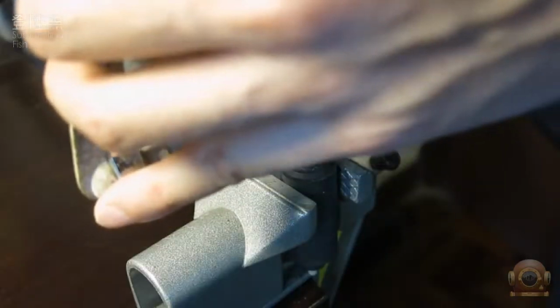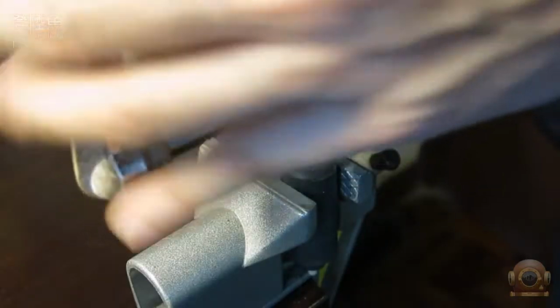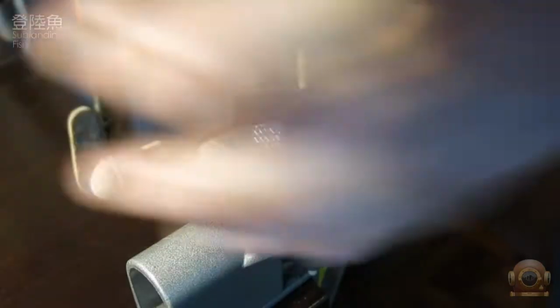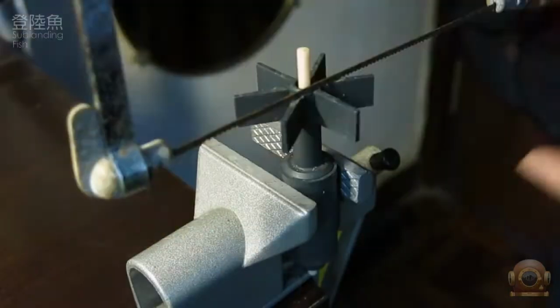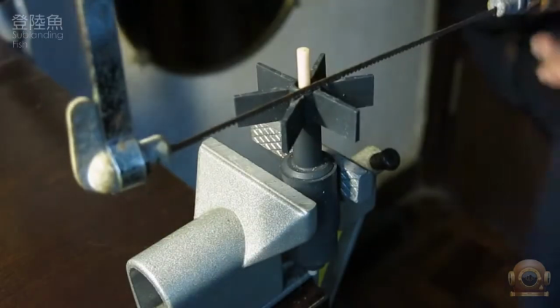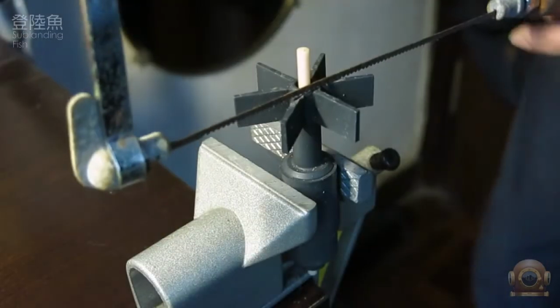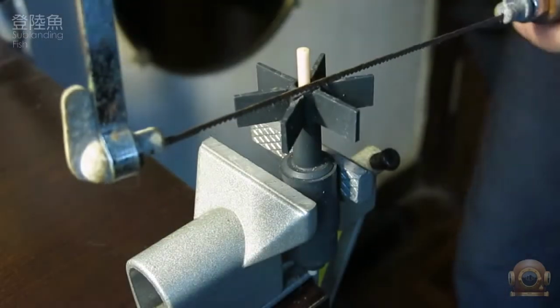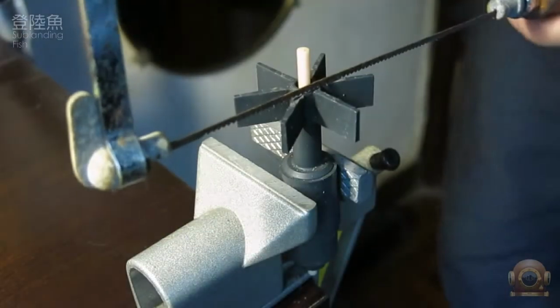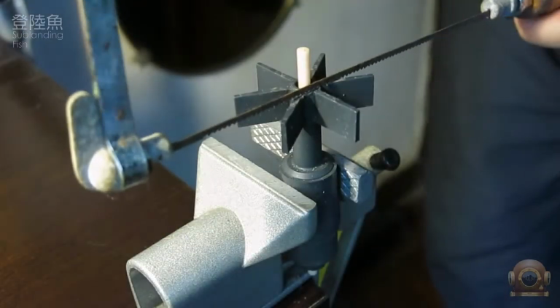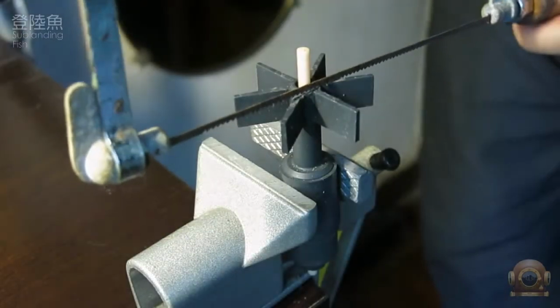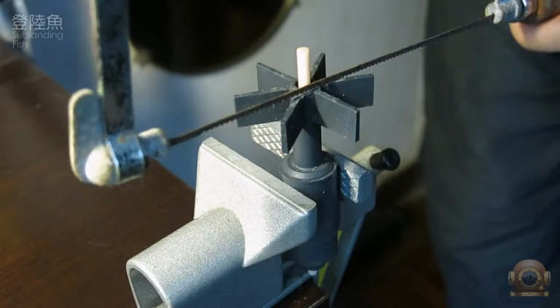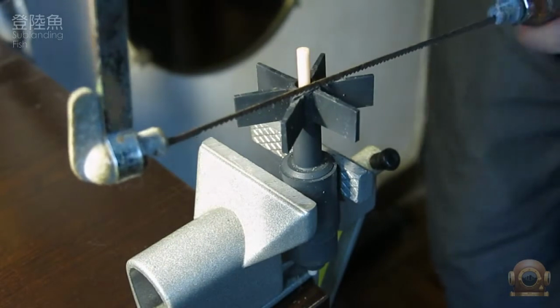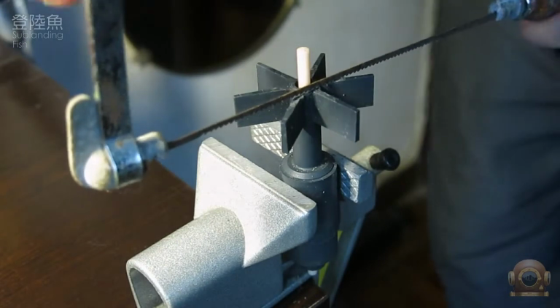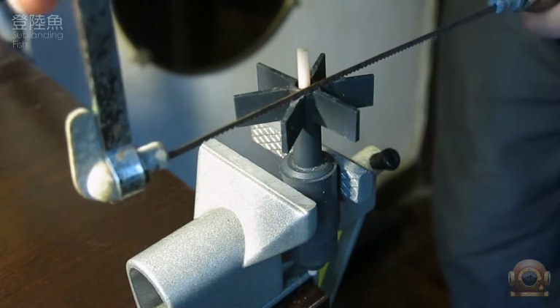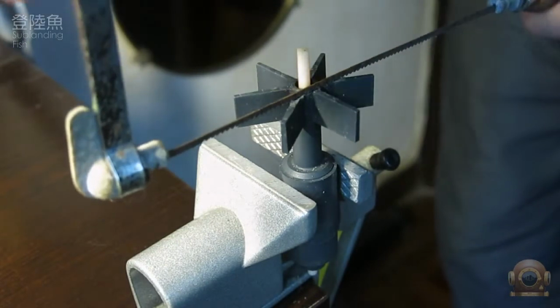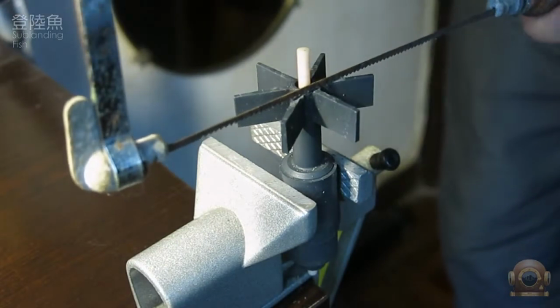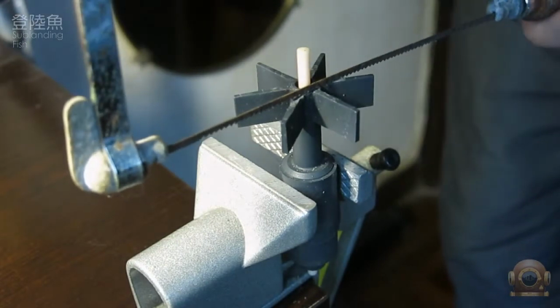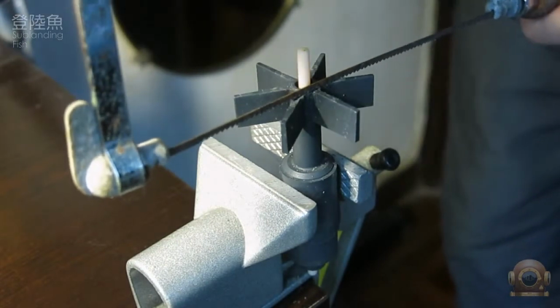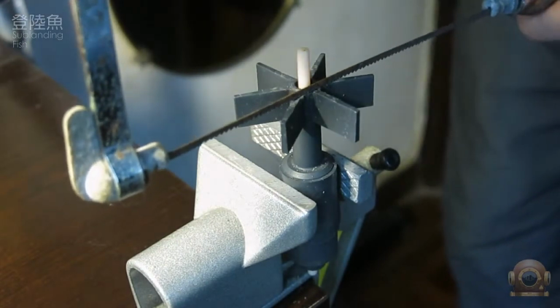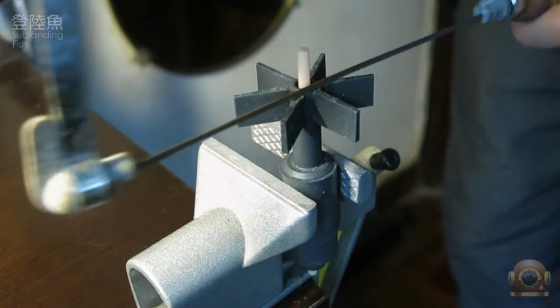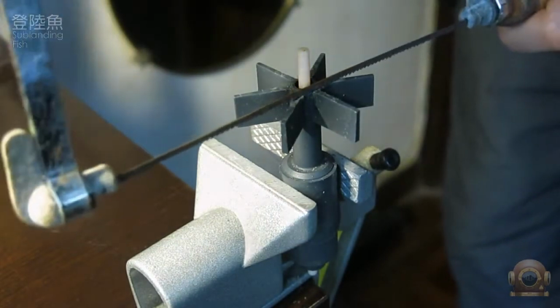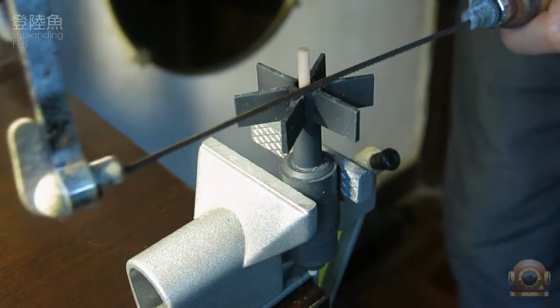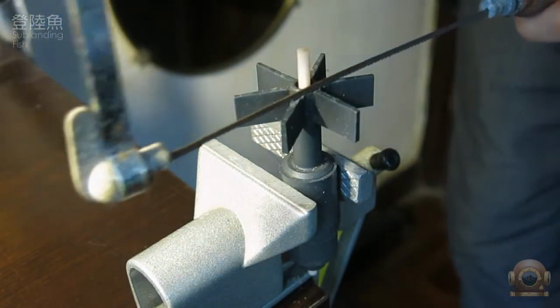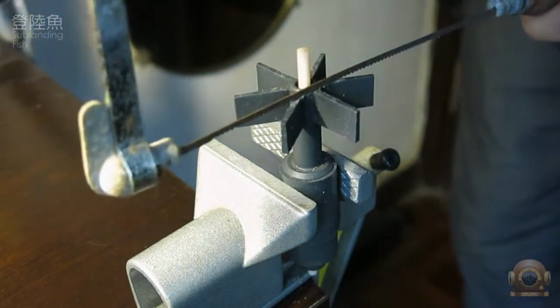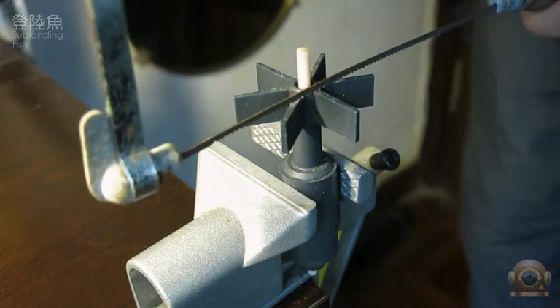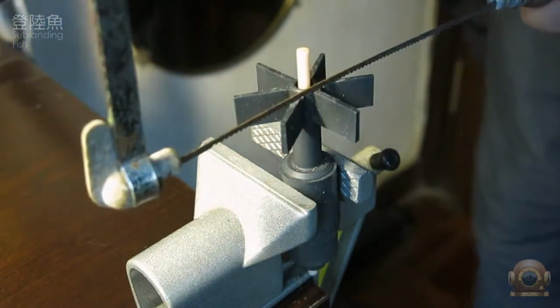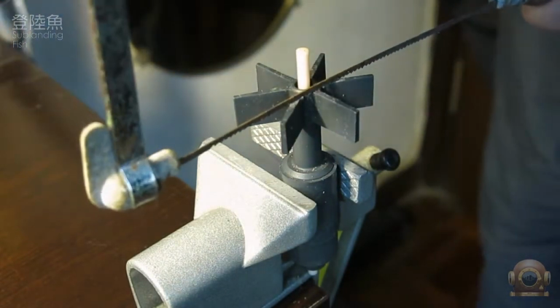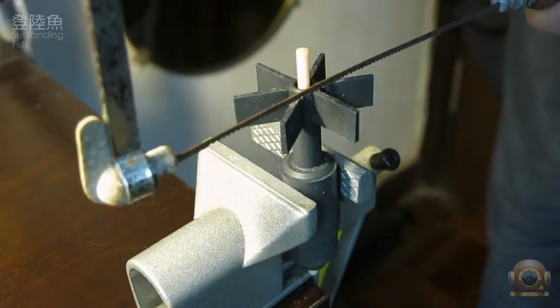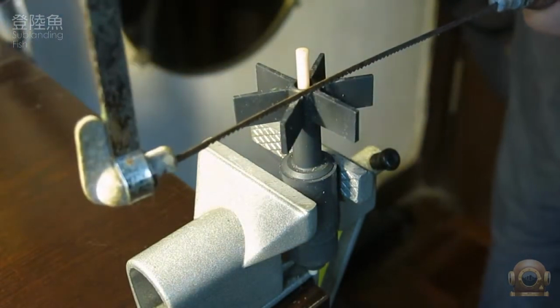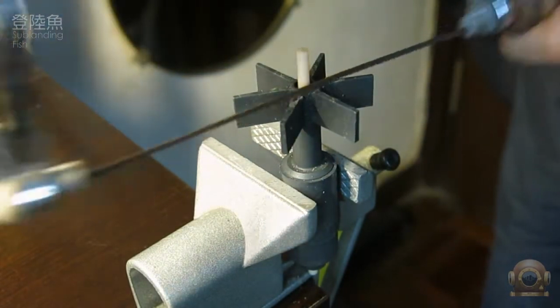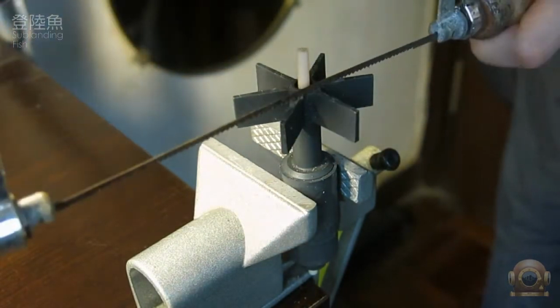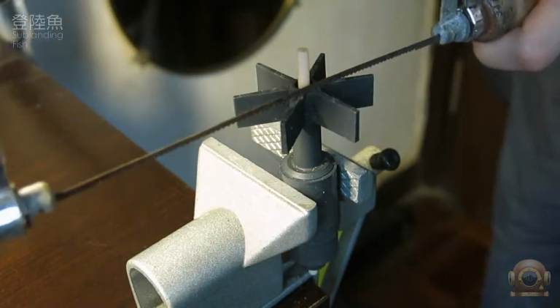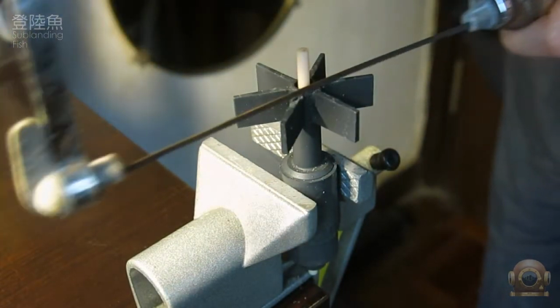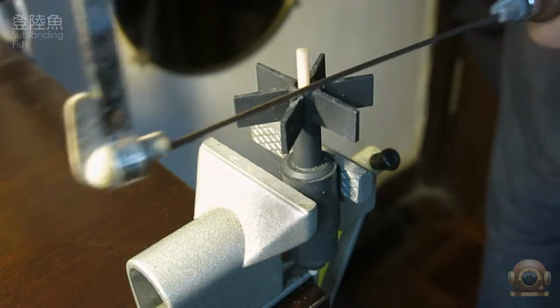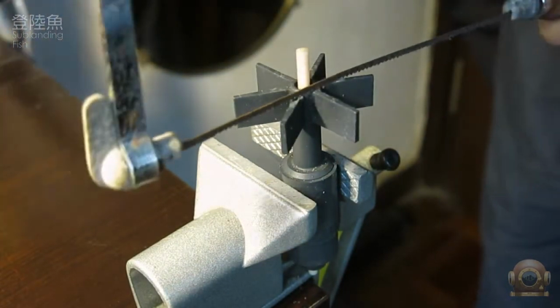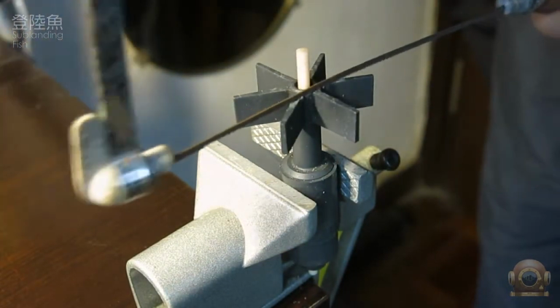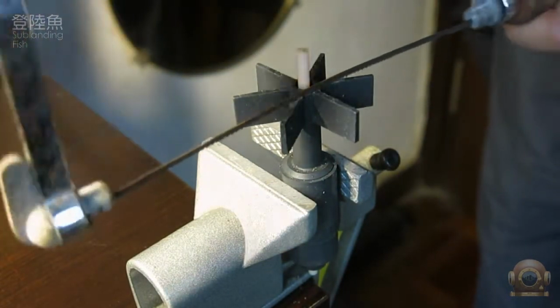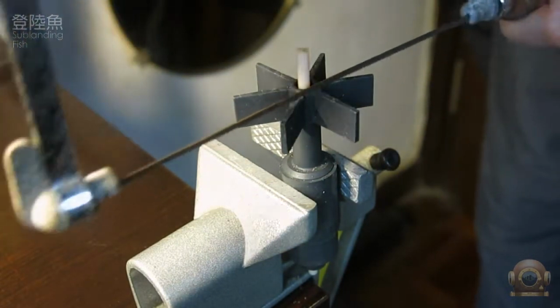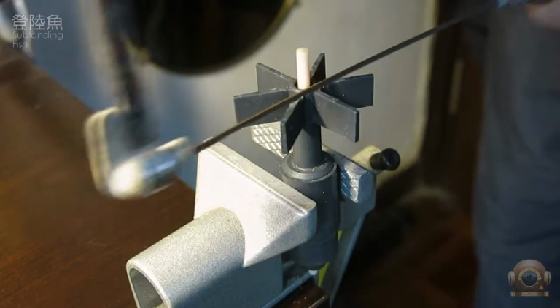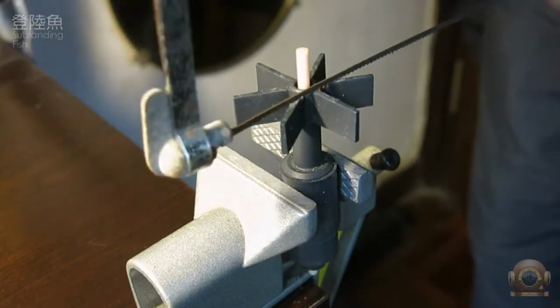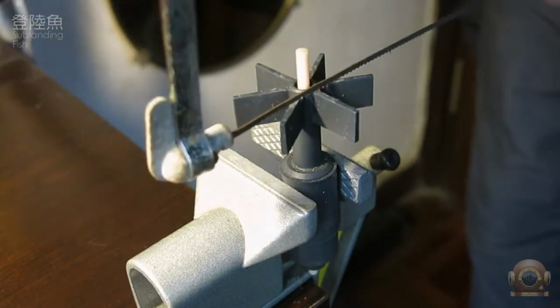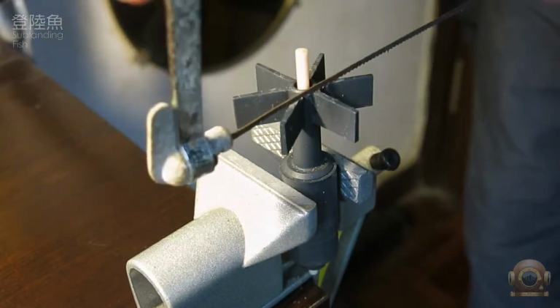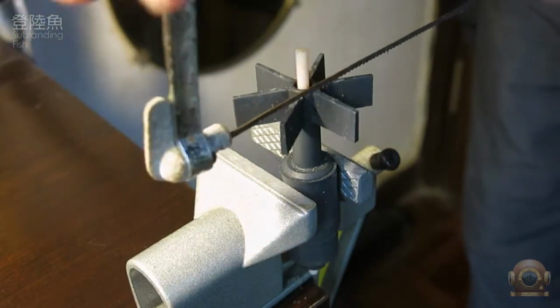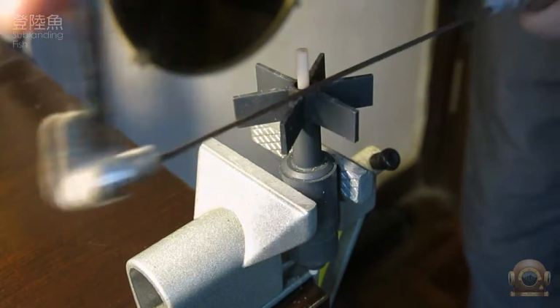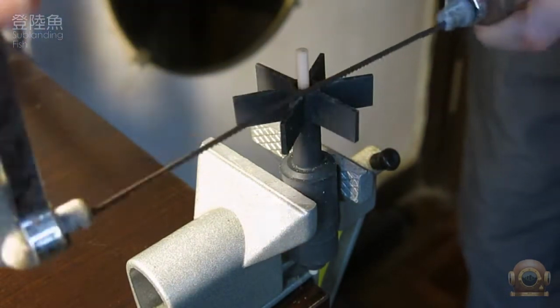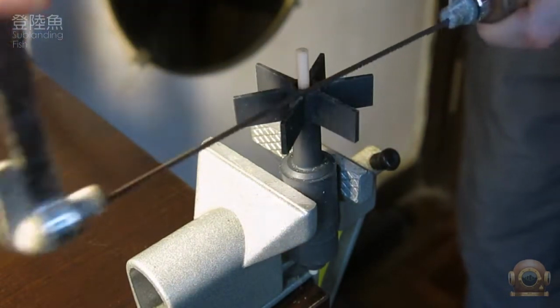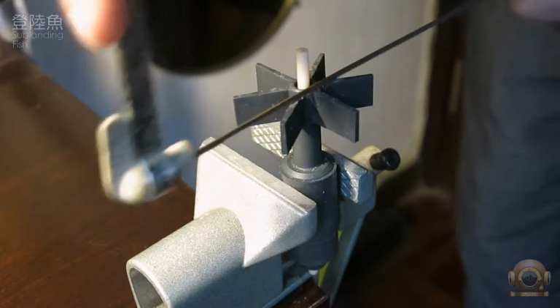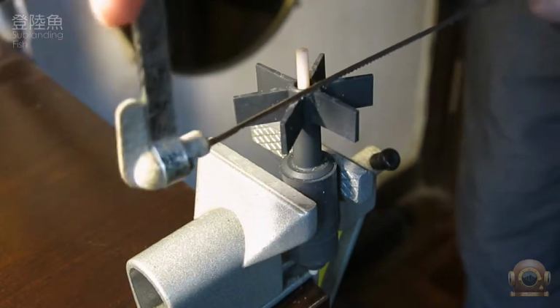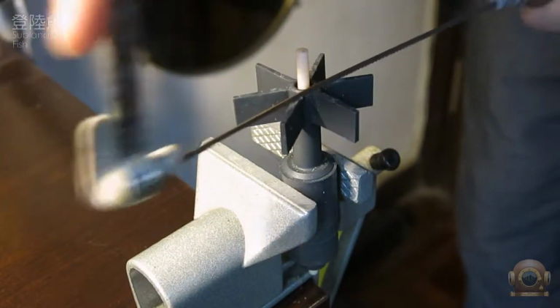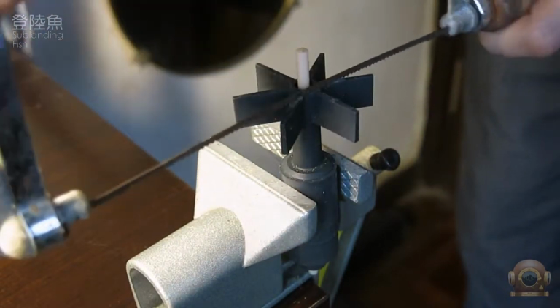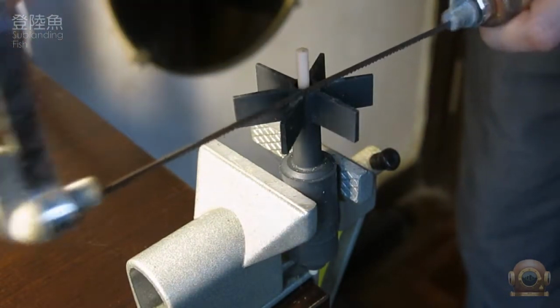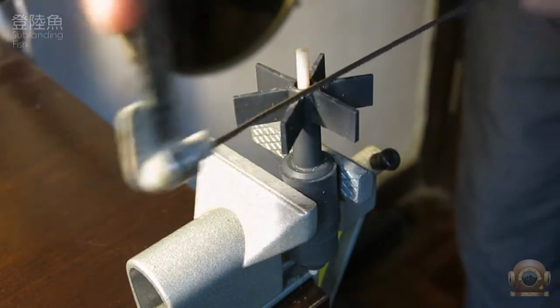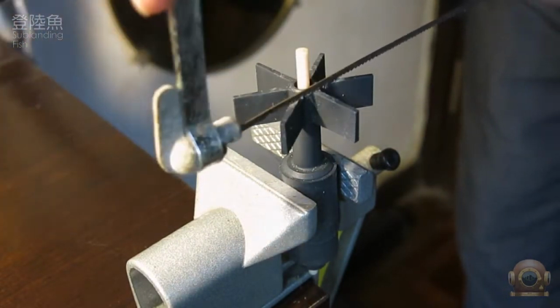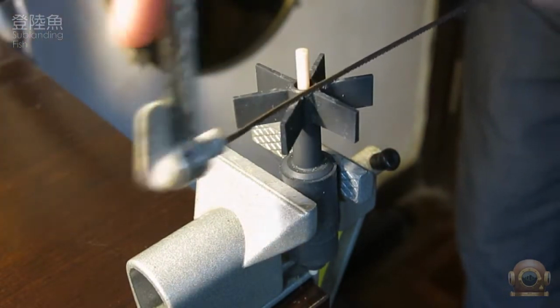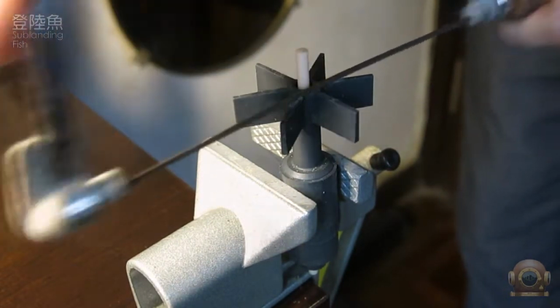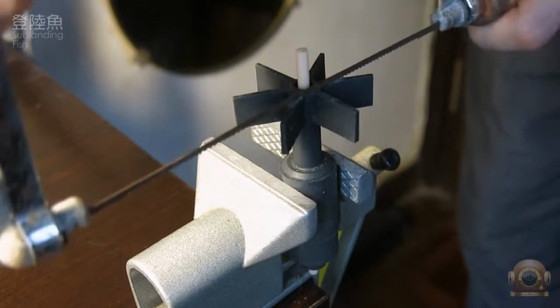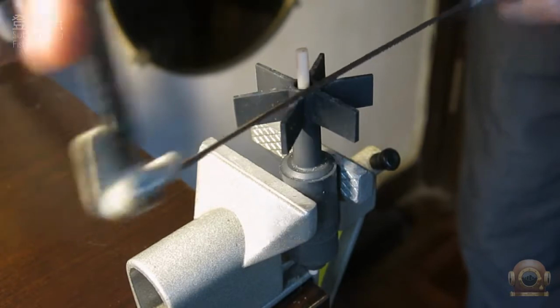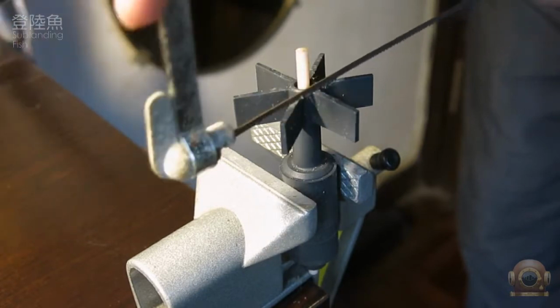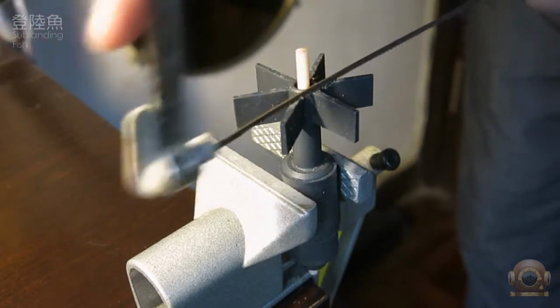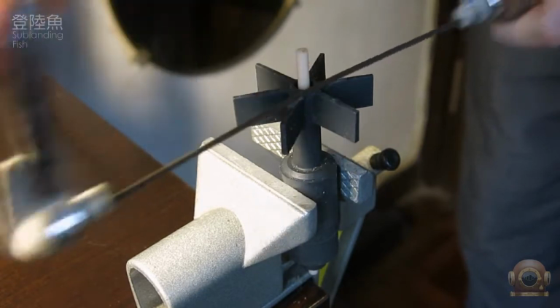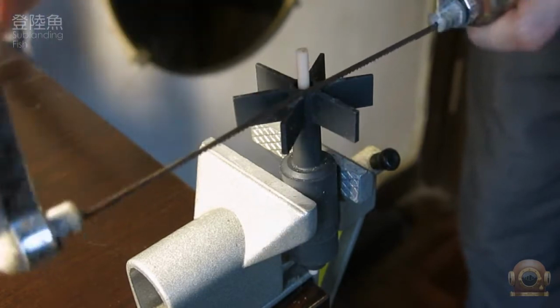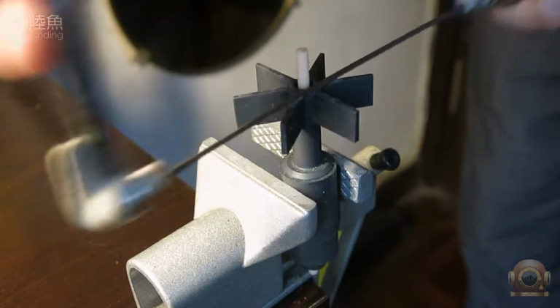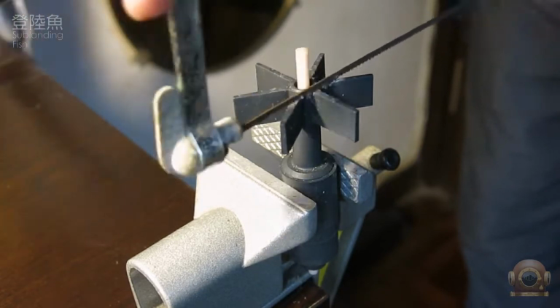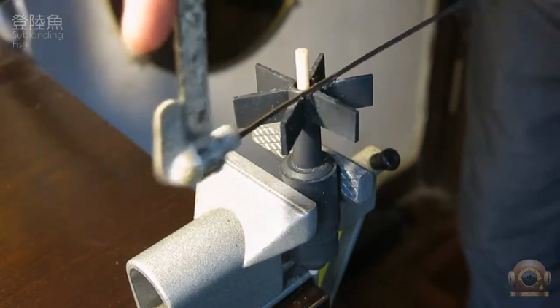During sawing, don't need to use too much force. Just press it down slightly.